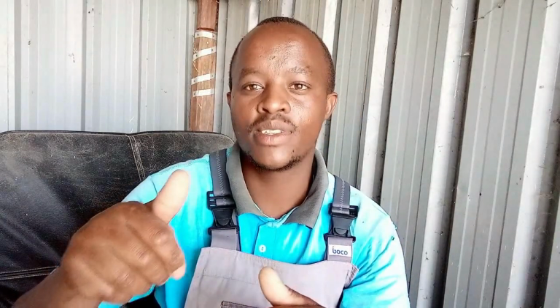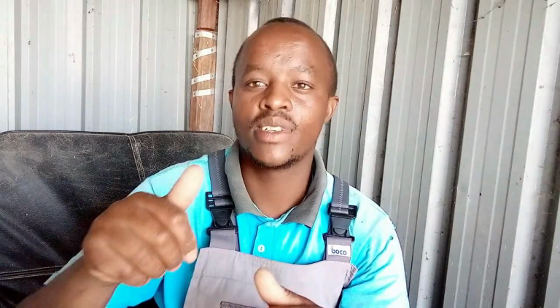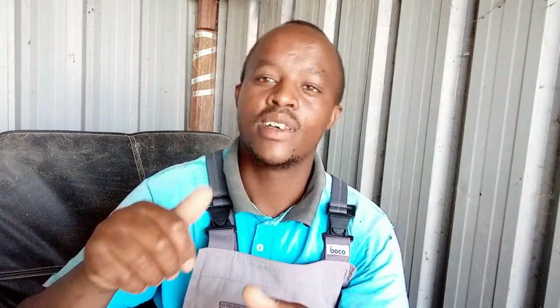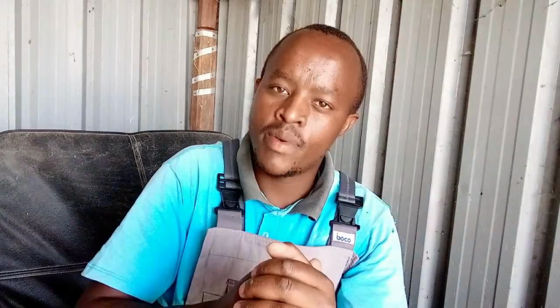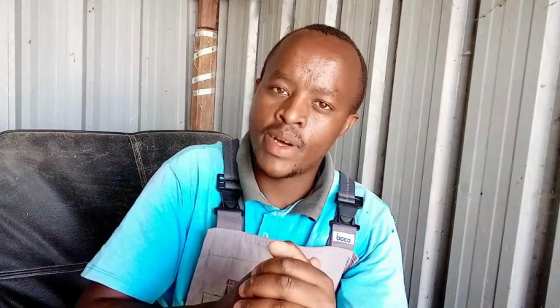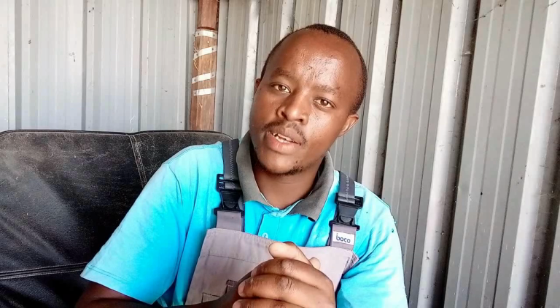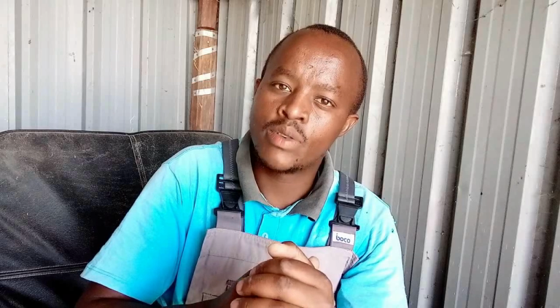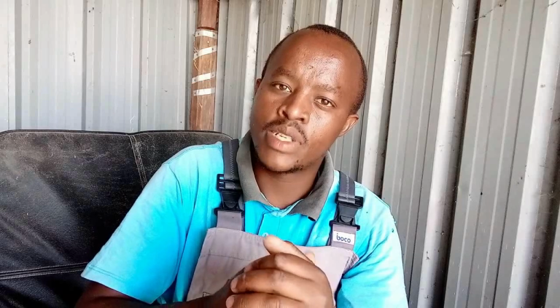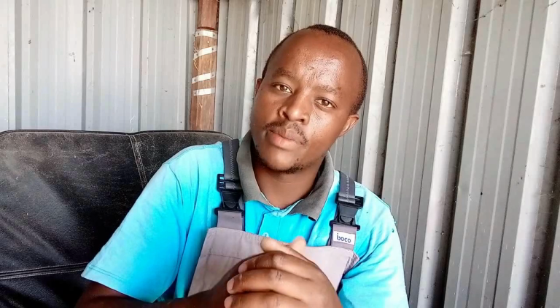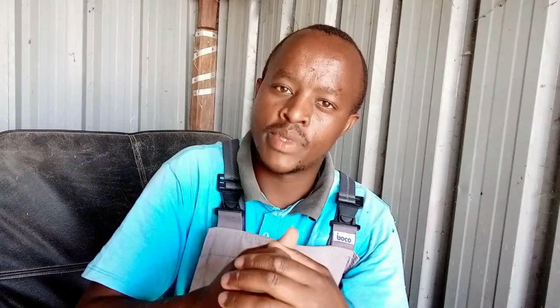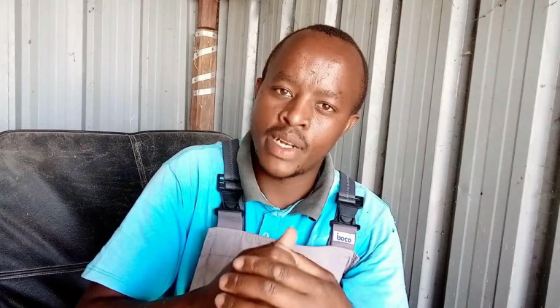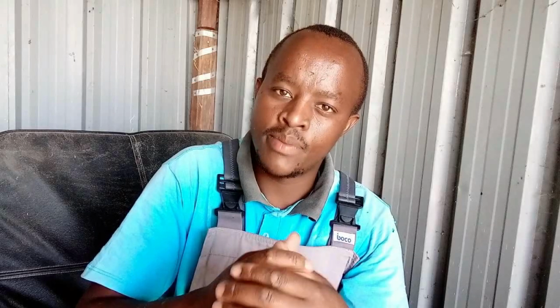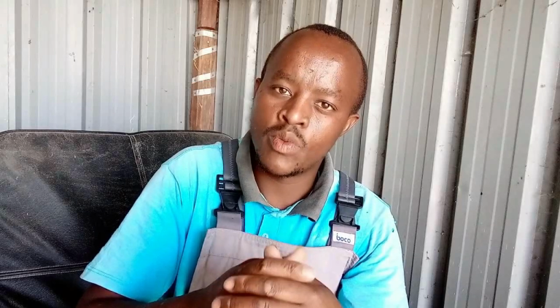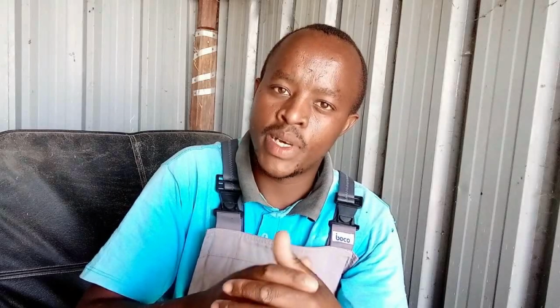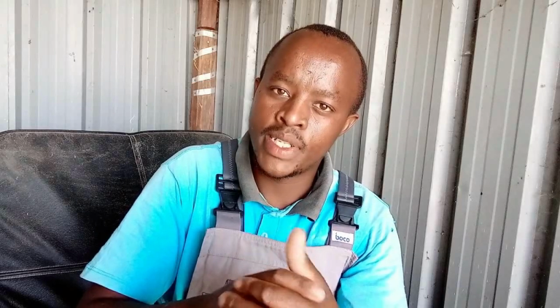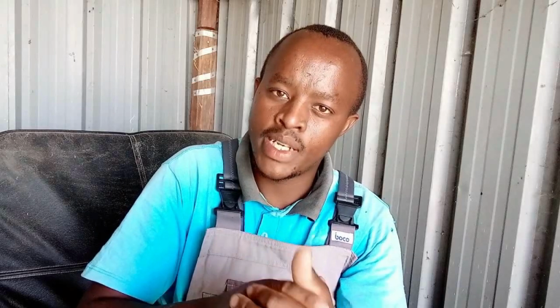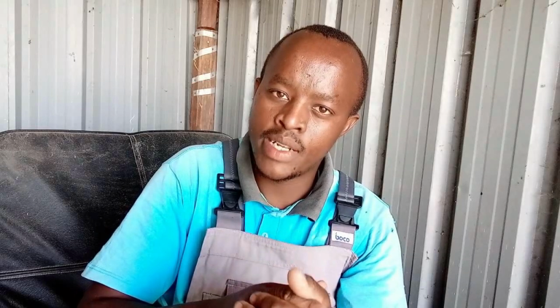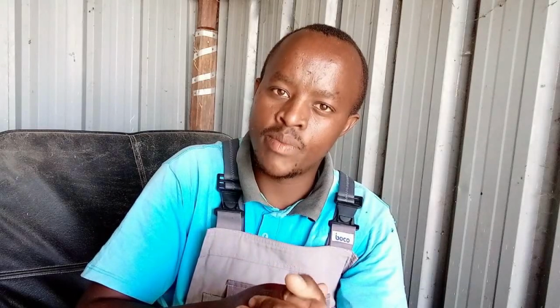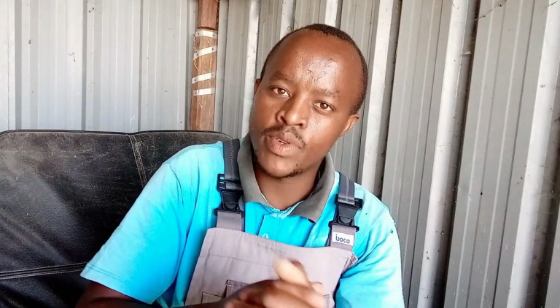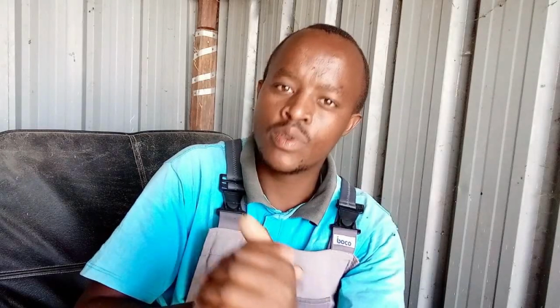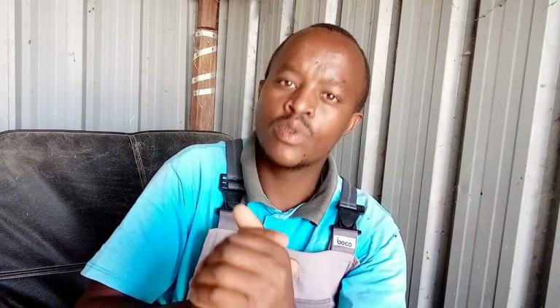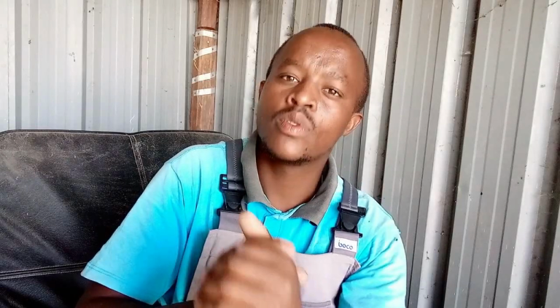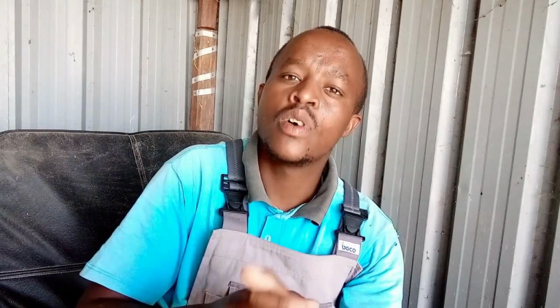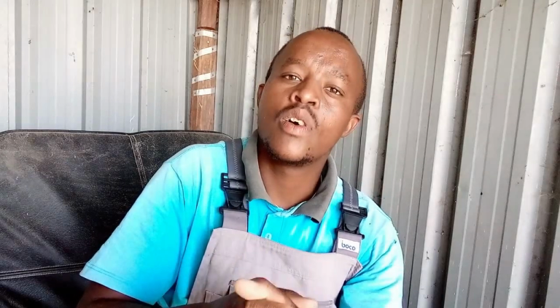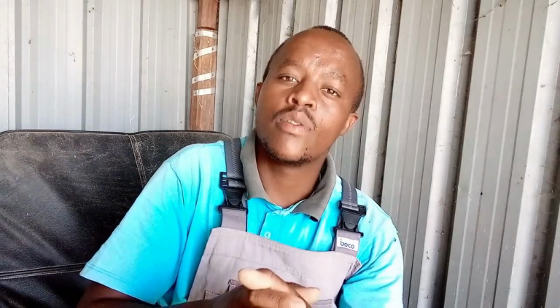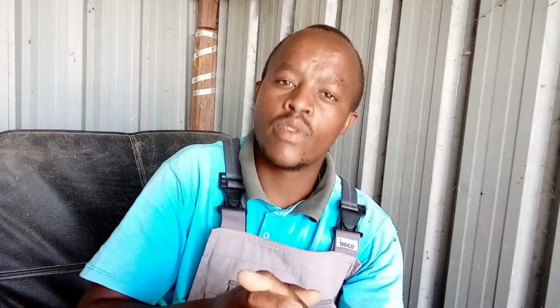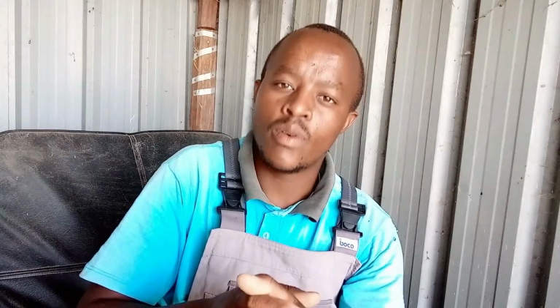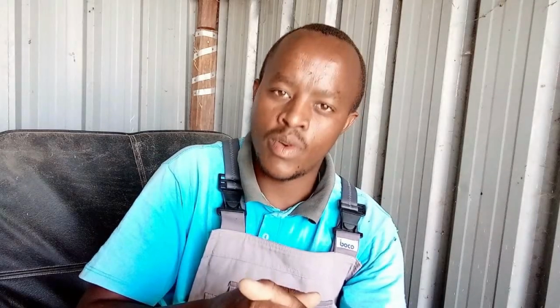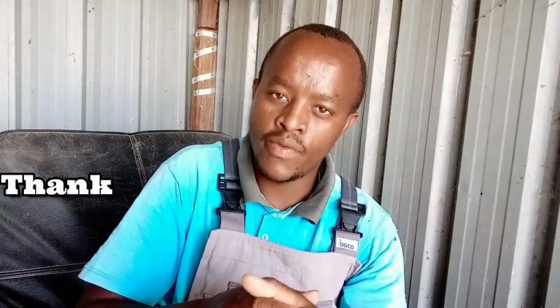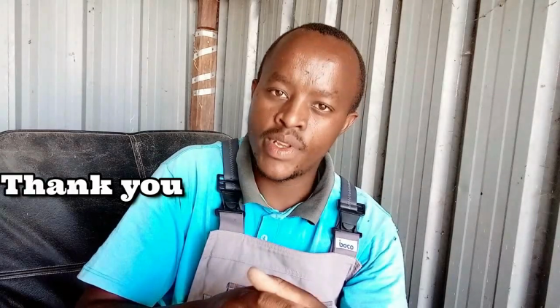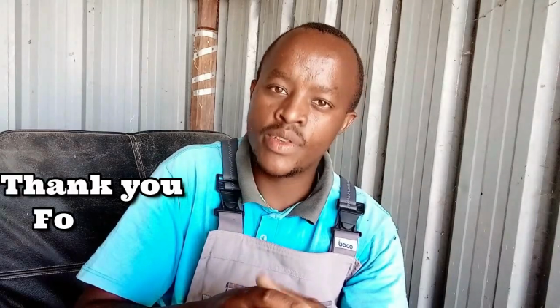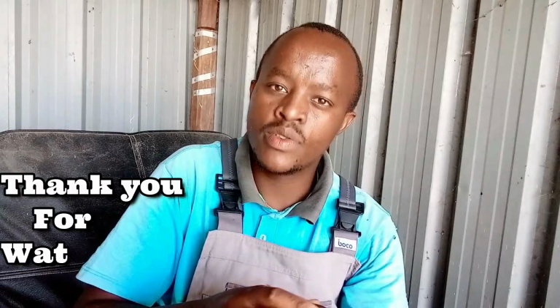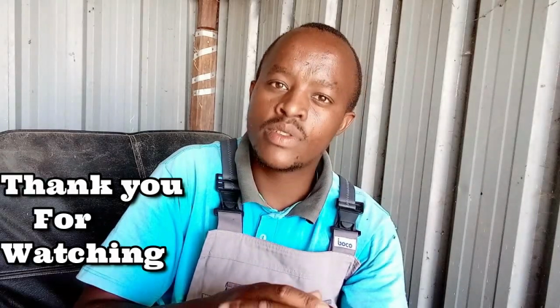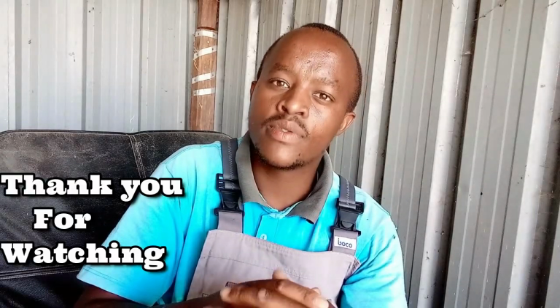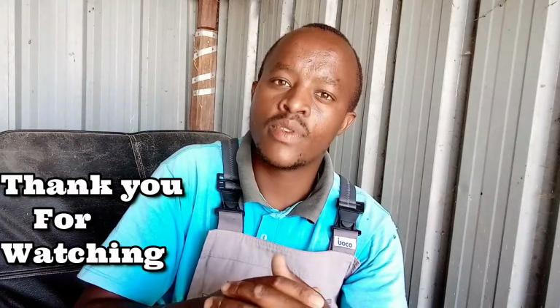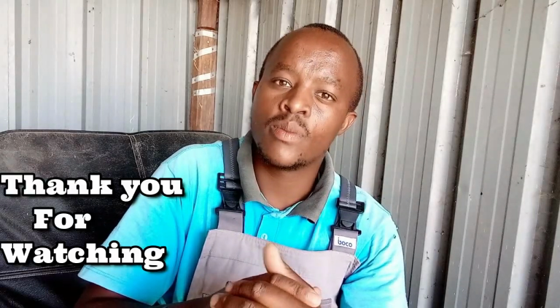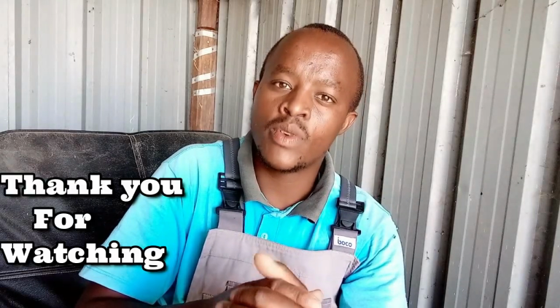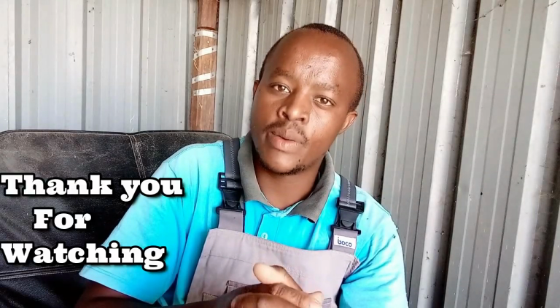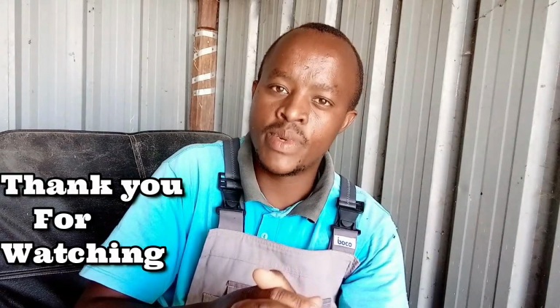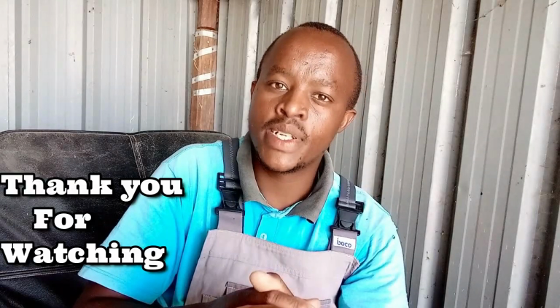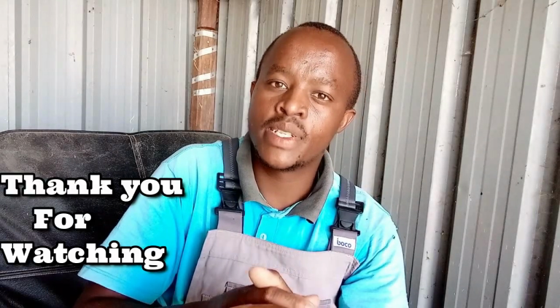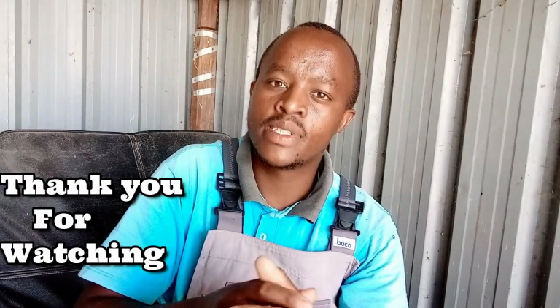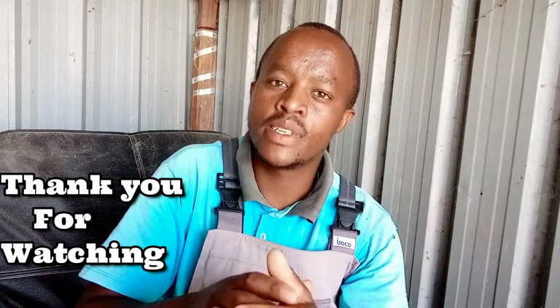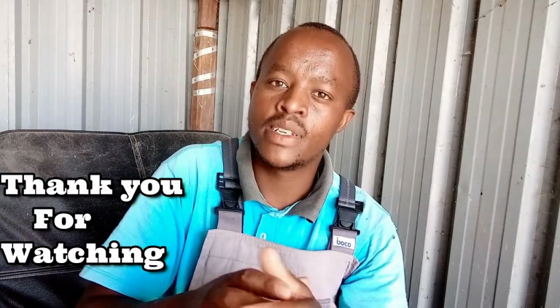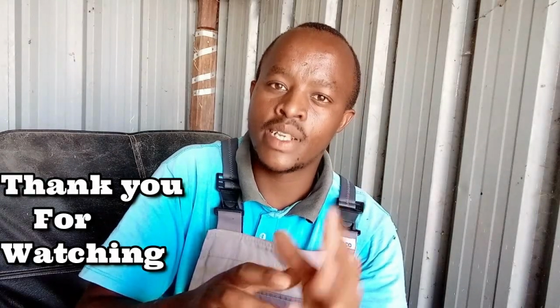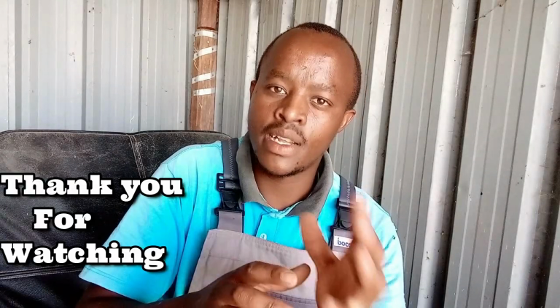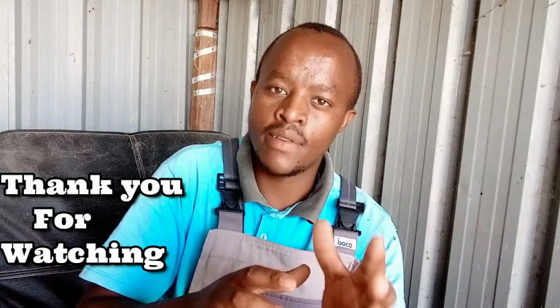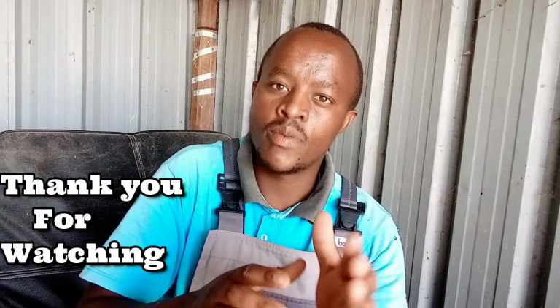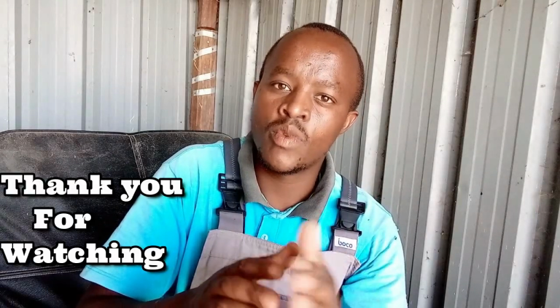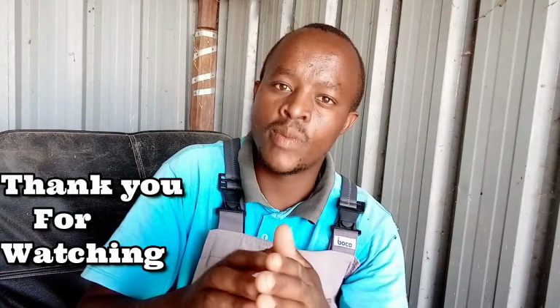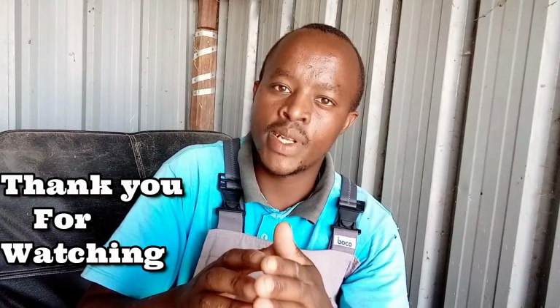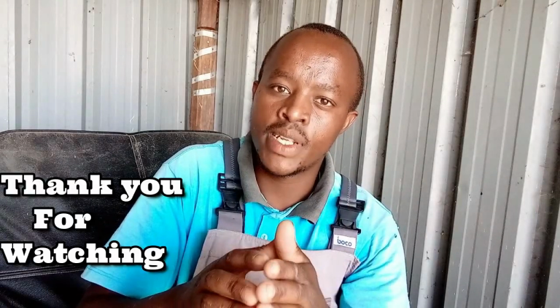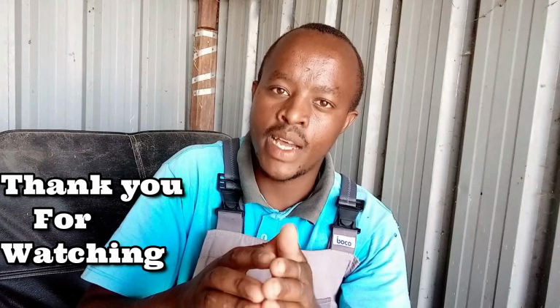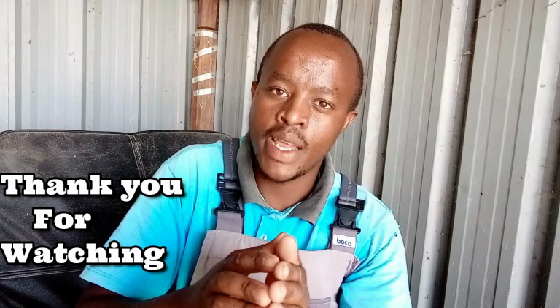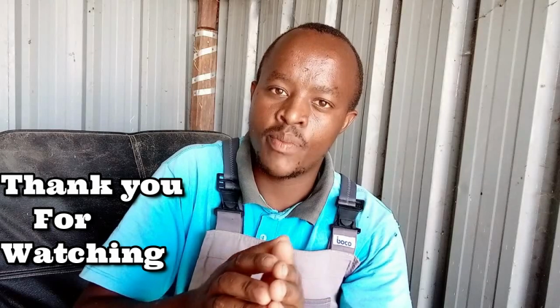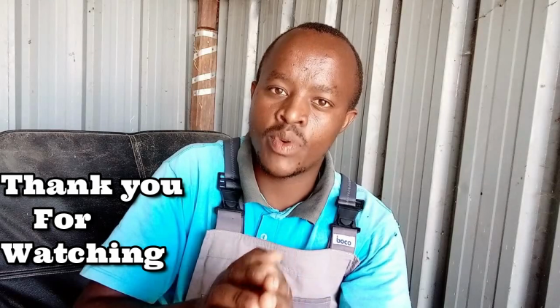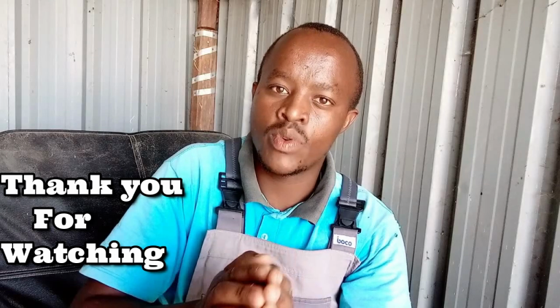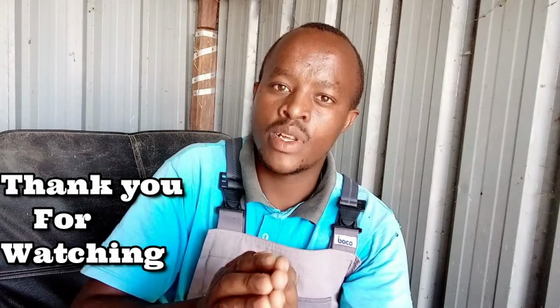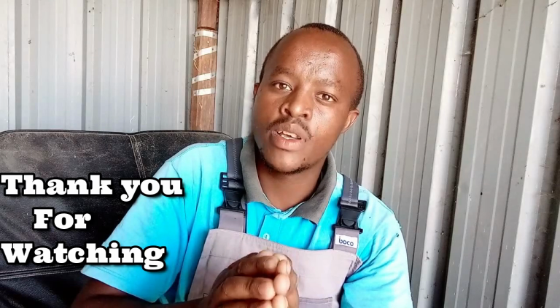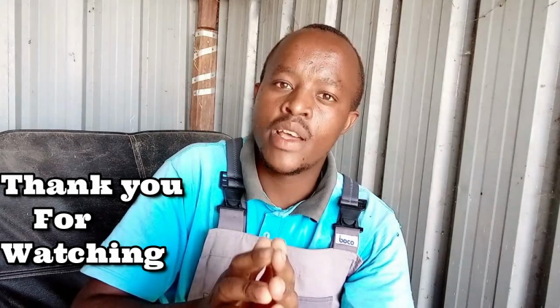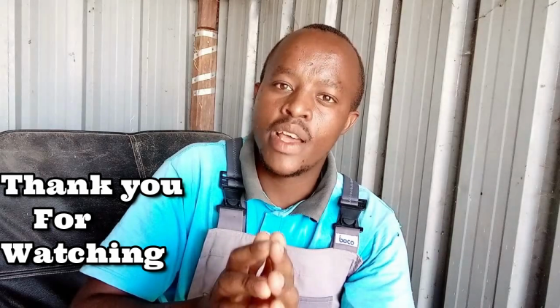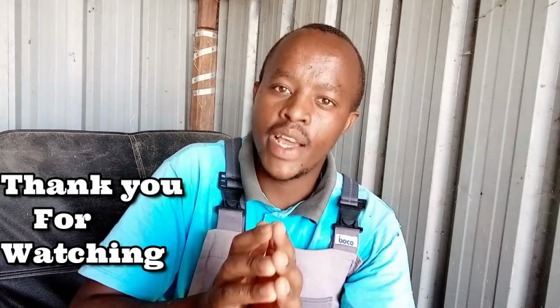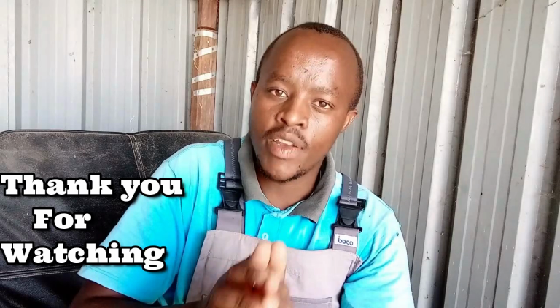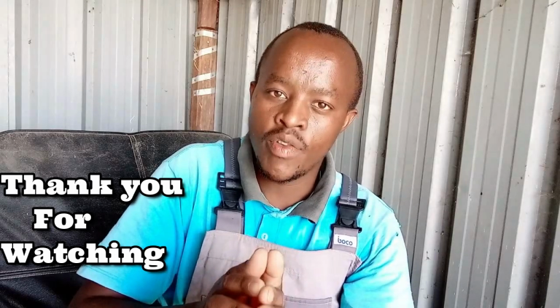Thank you very much for watching. For more videos, please remember to subscribe to my channel below for more updates each time I upload a new video.